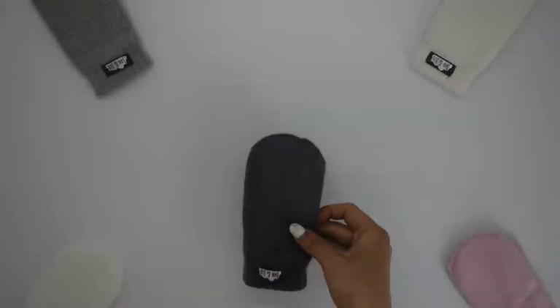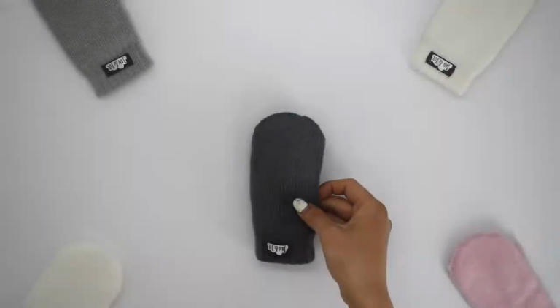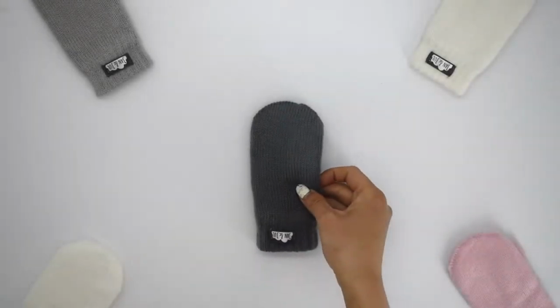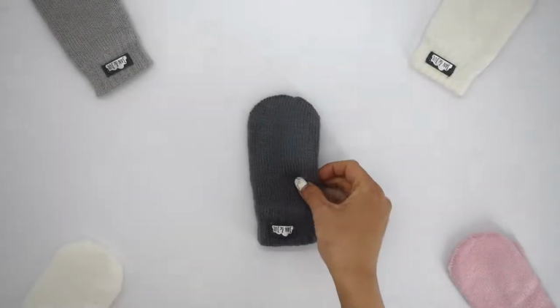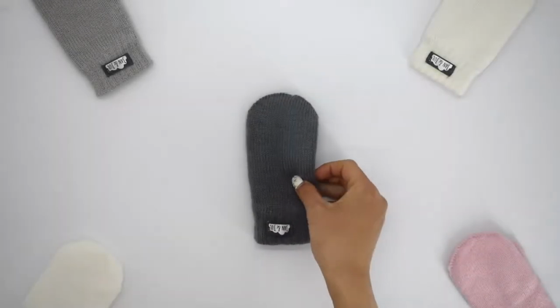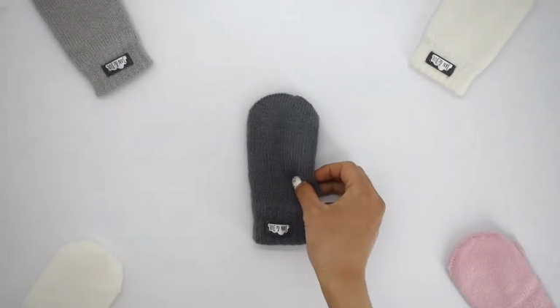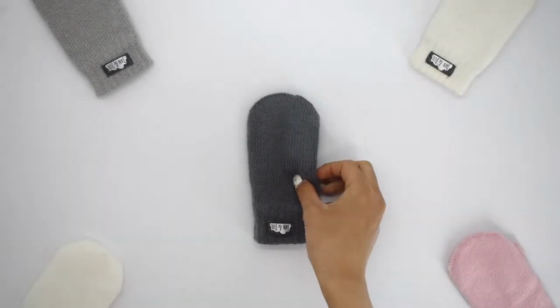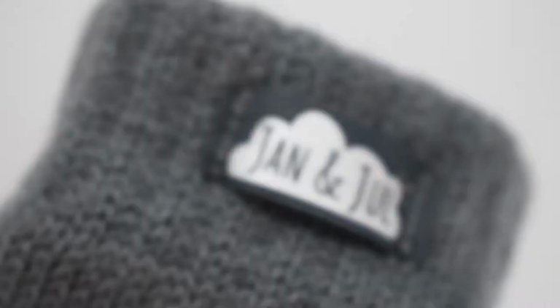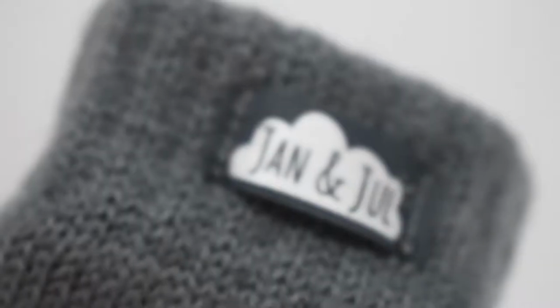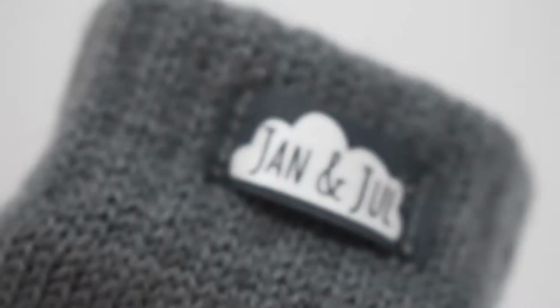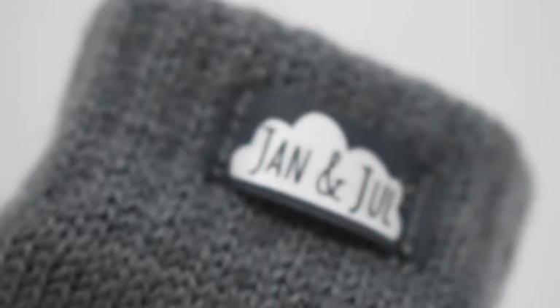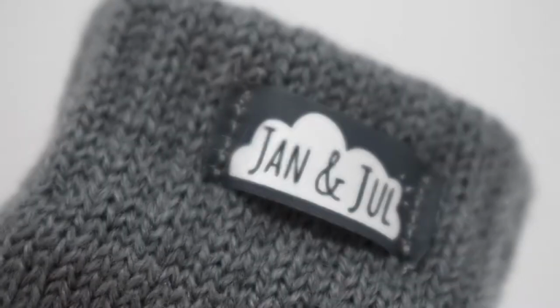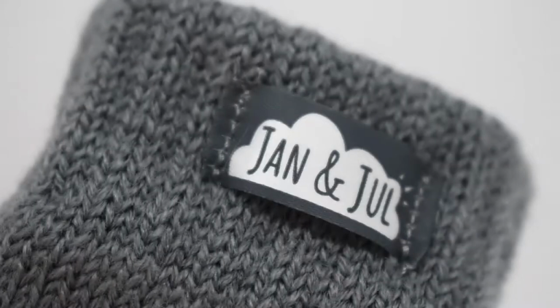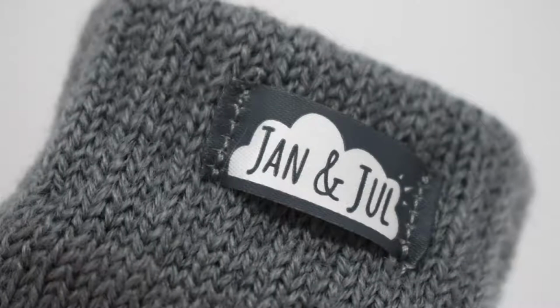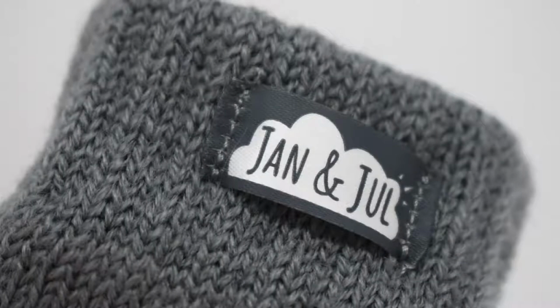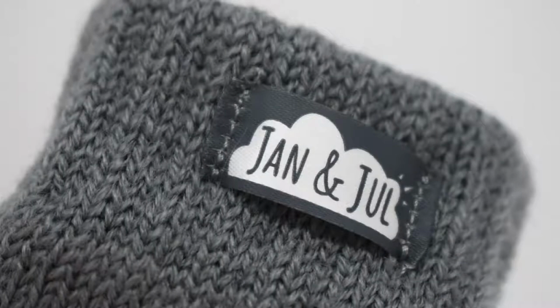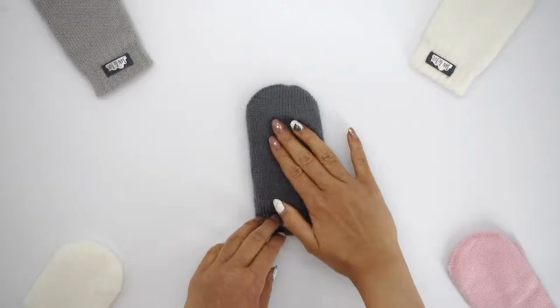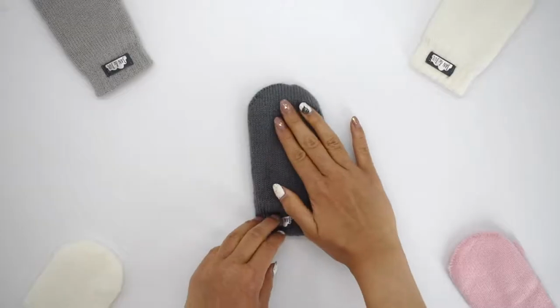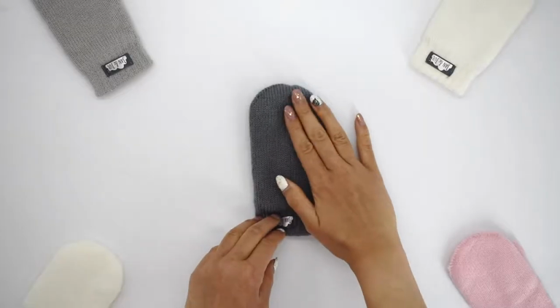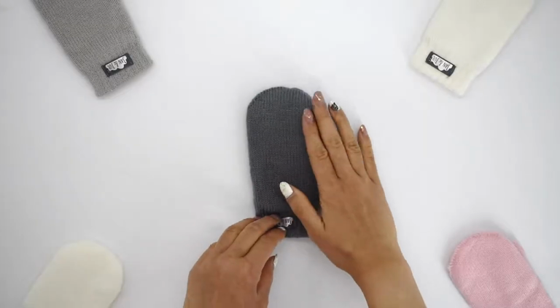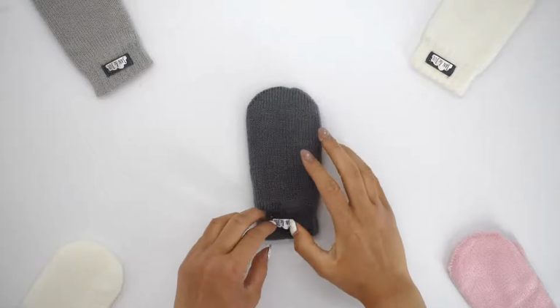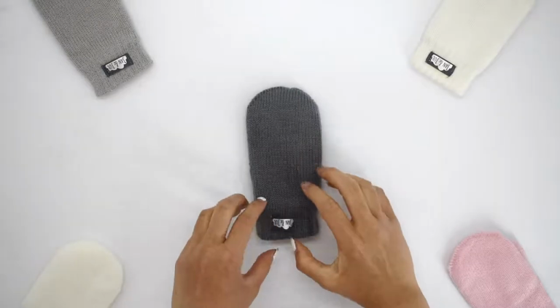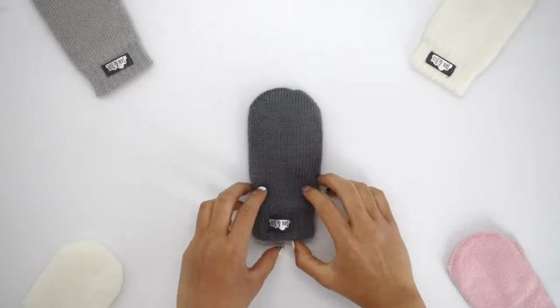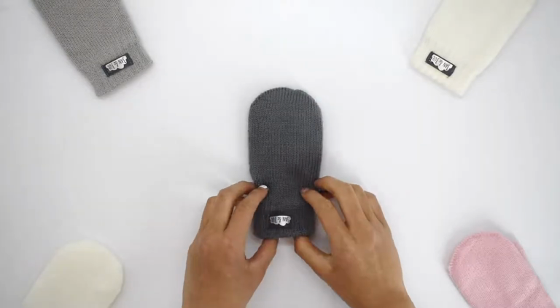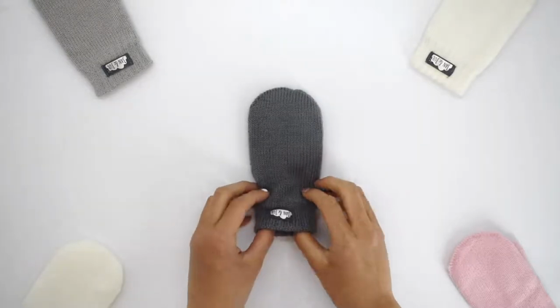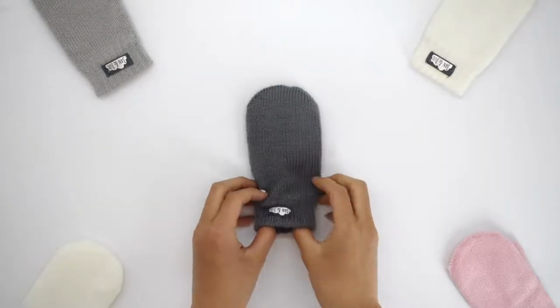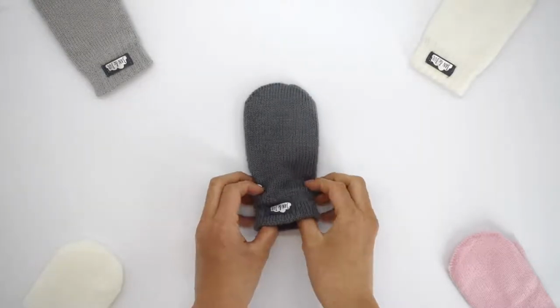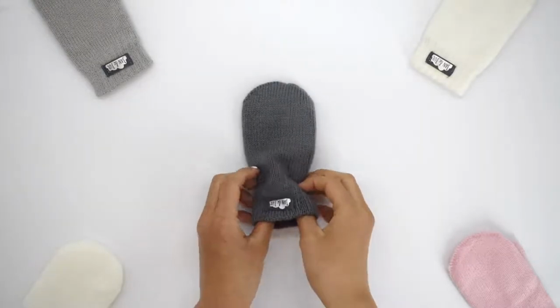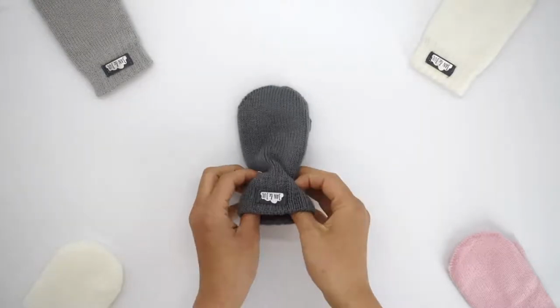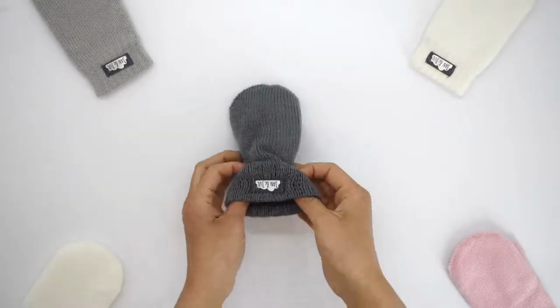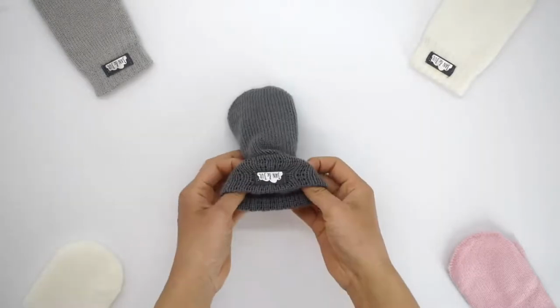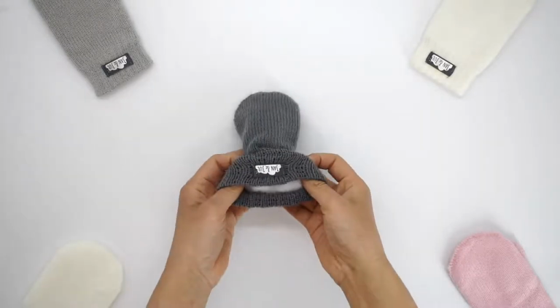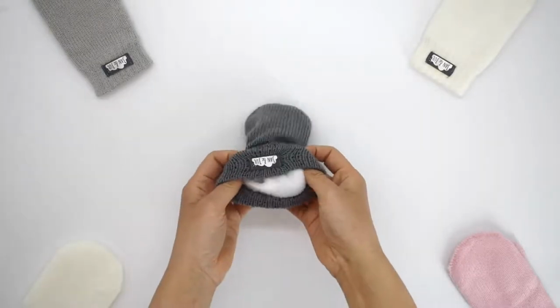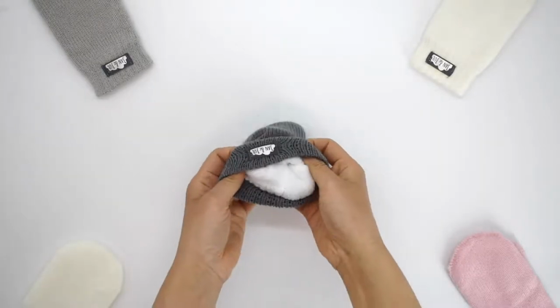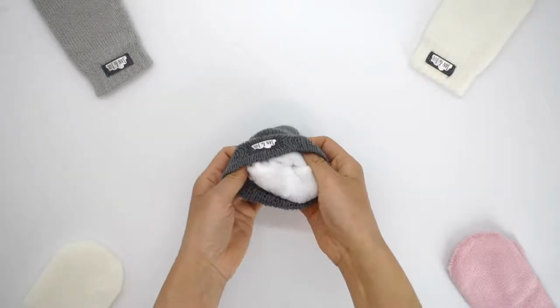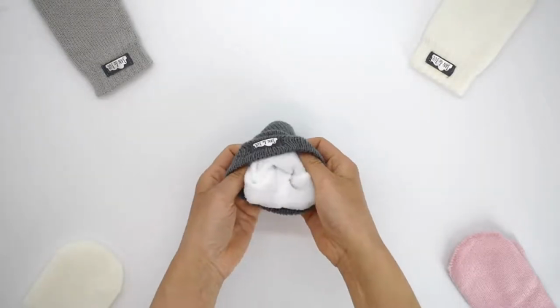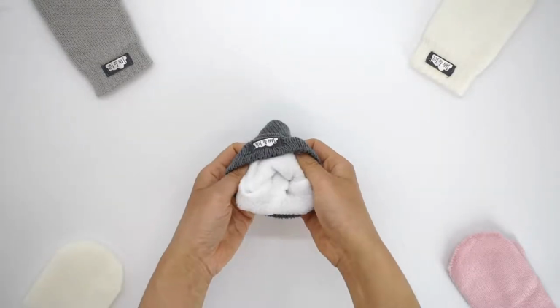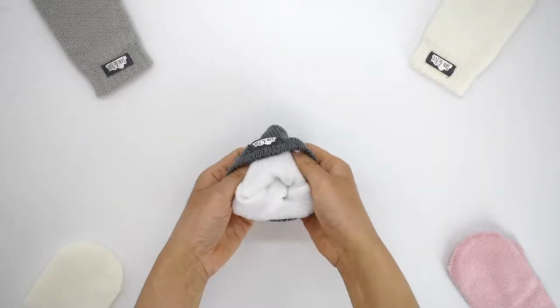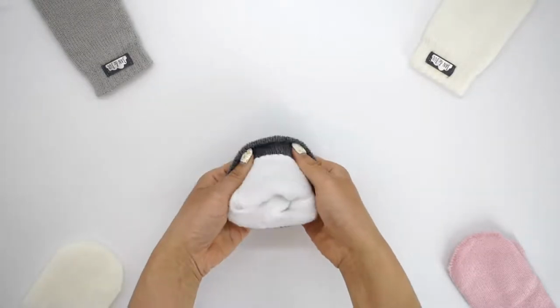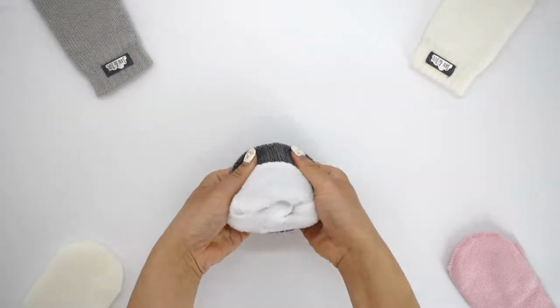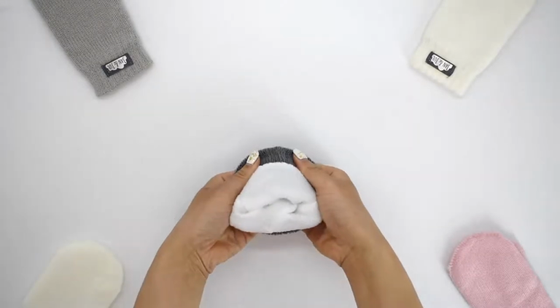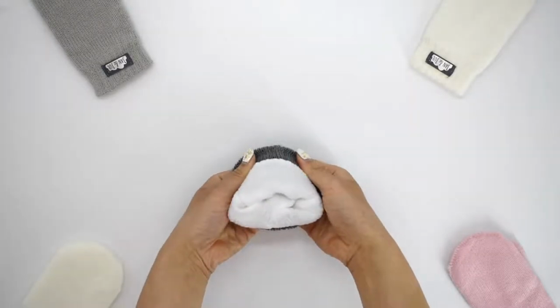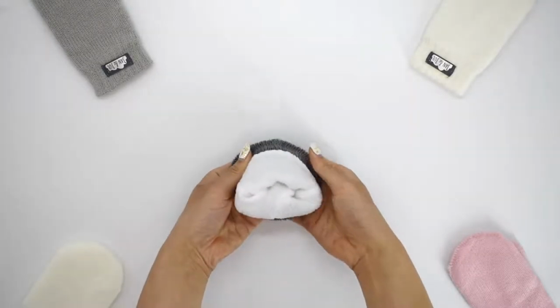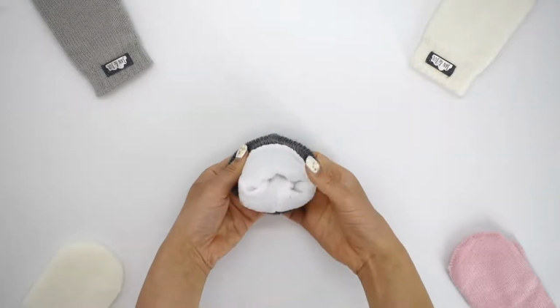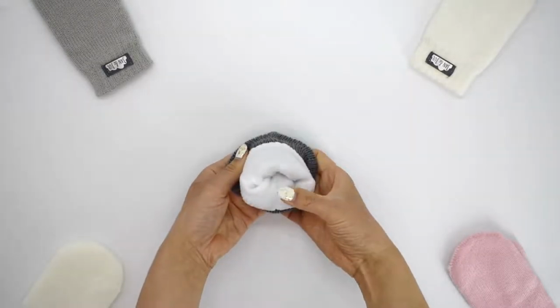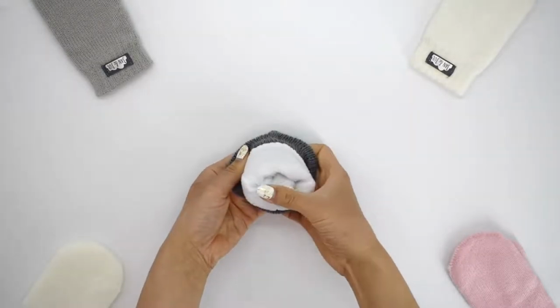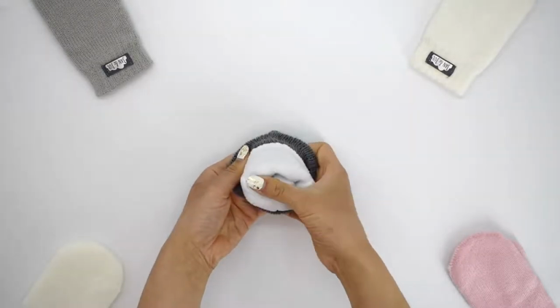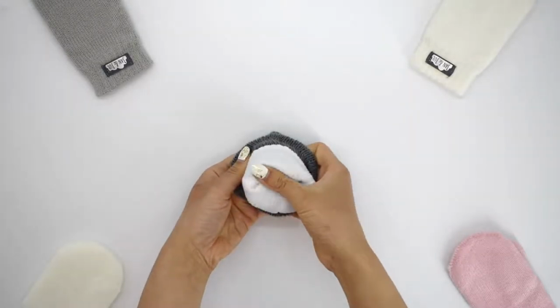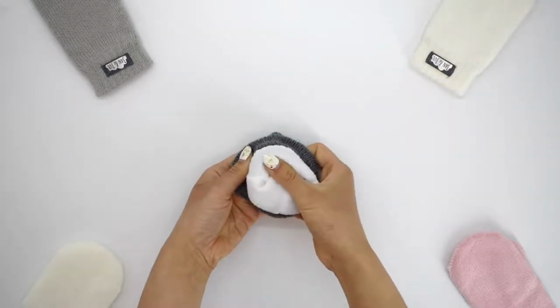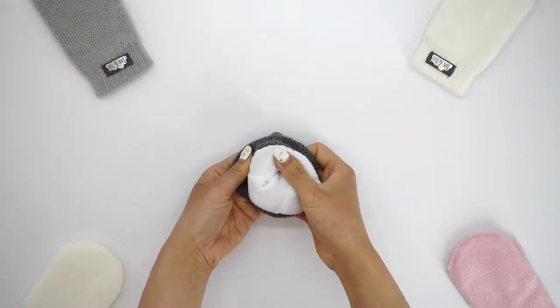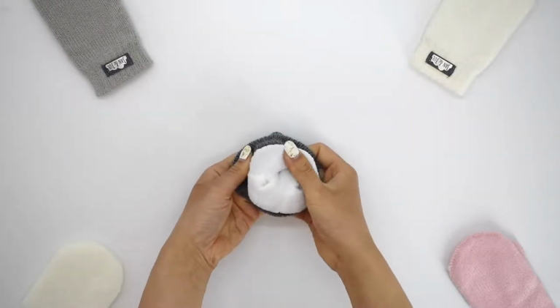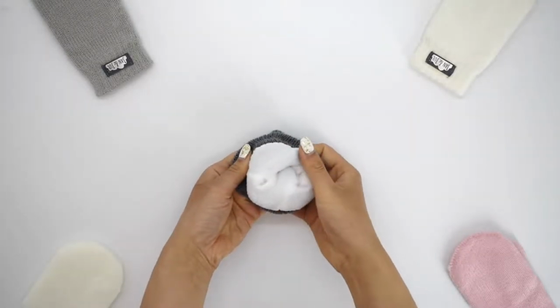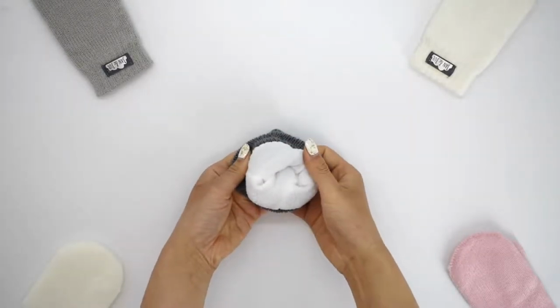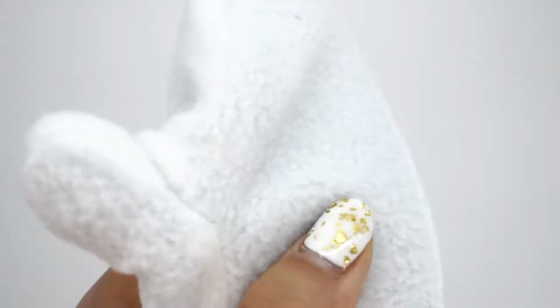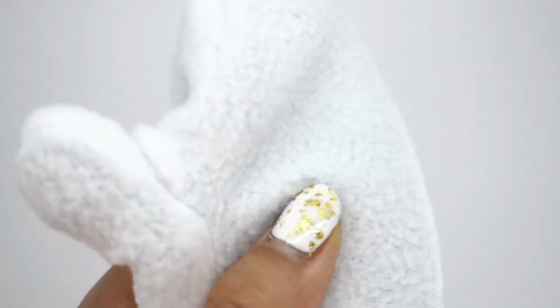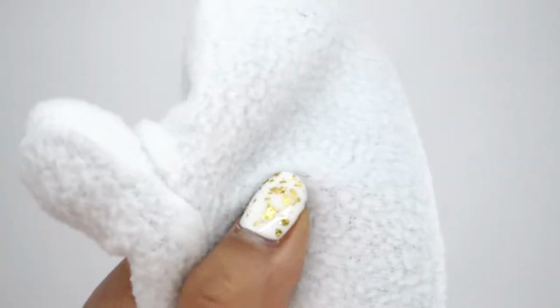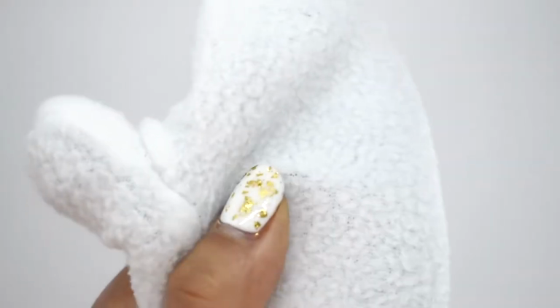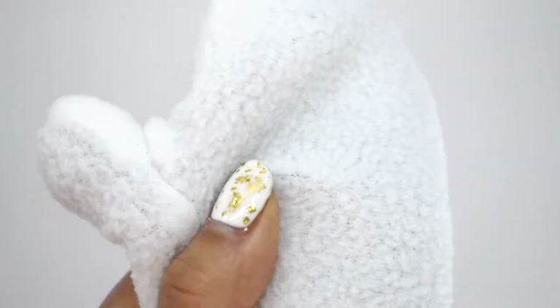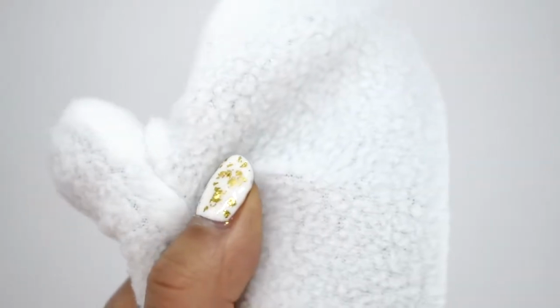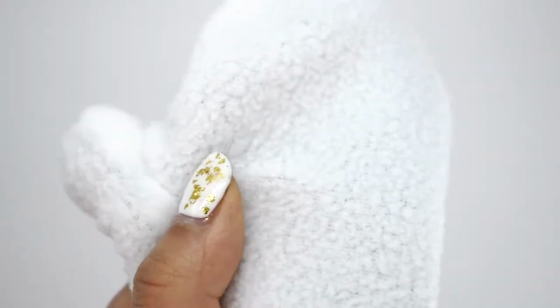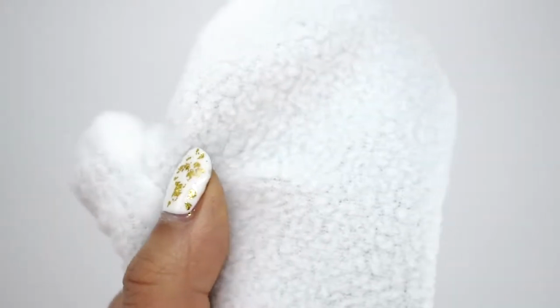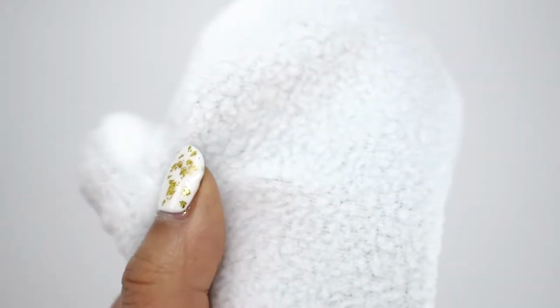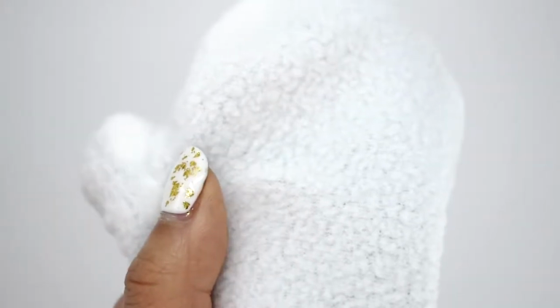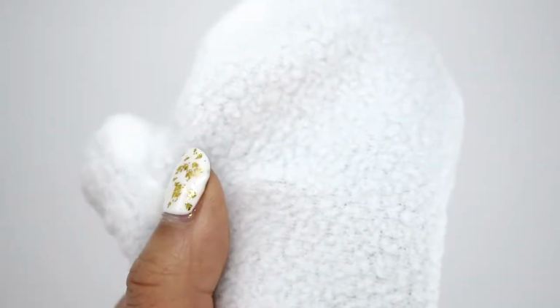Jen and Jules knit mittens are super cozy for winter. They're fully lined with soft fleece, even inside of the thumb.